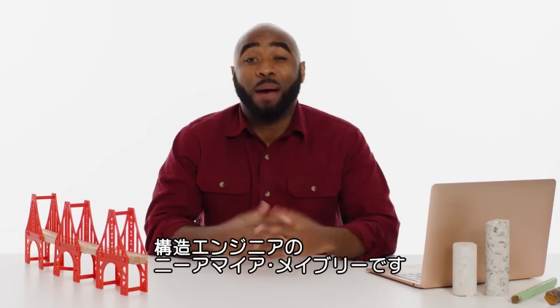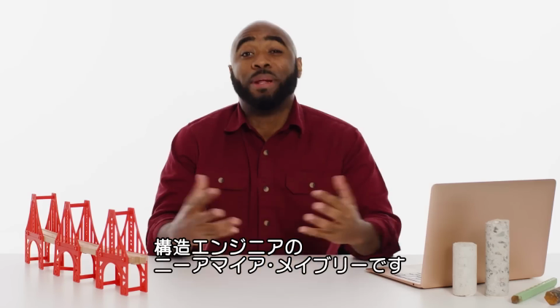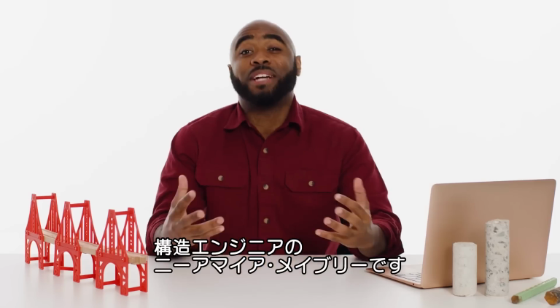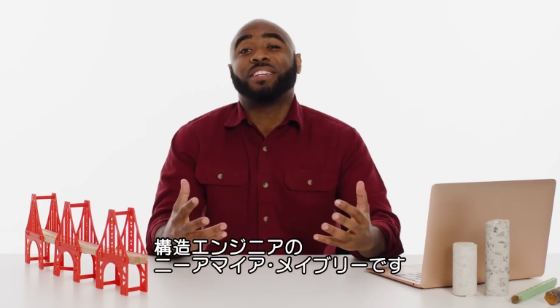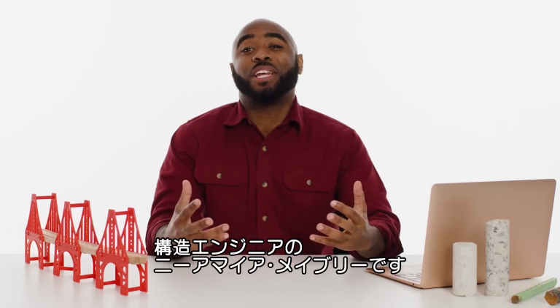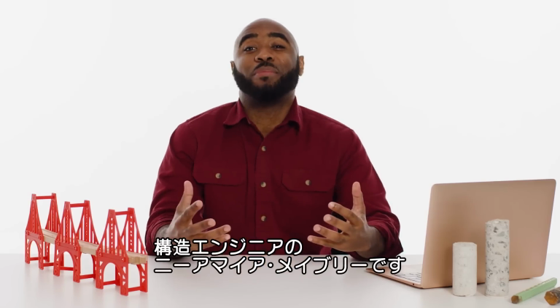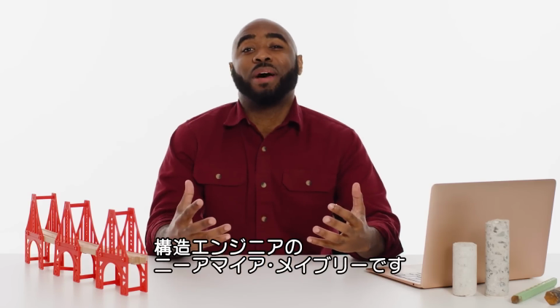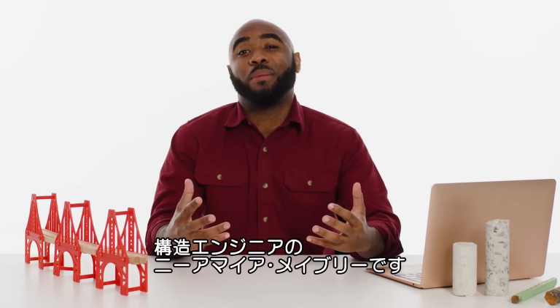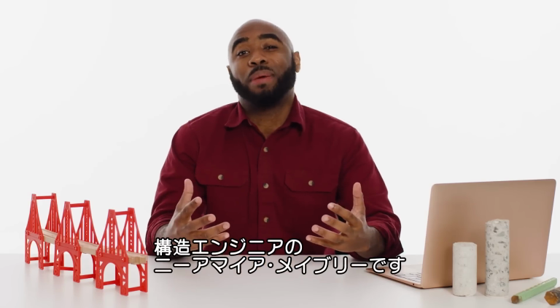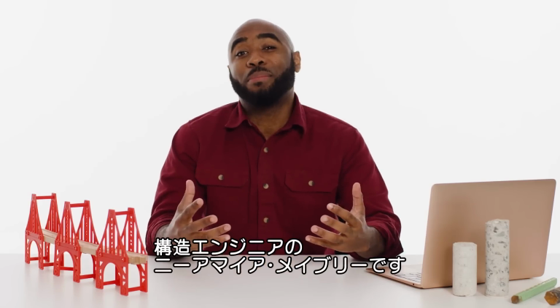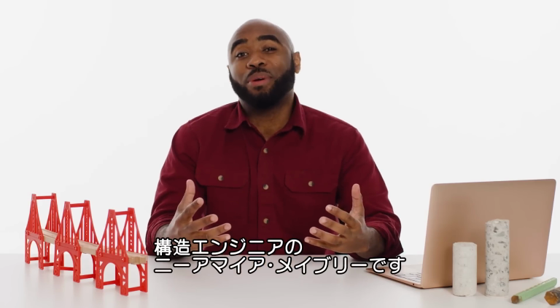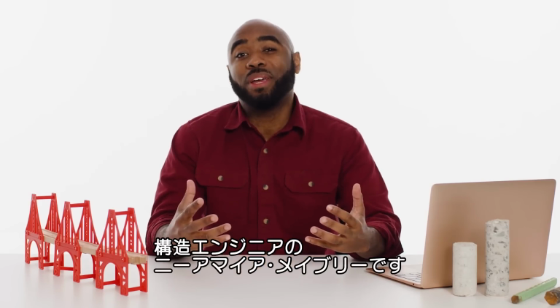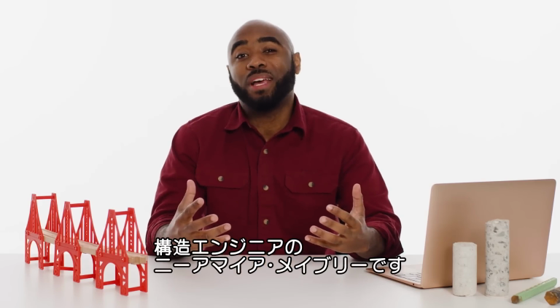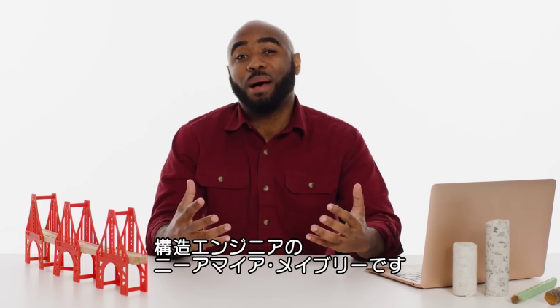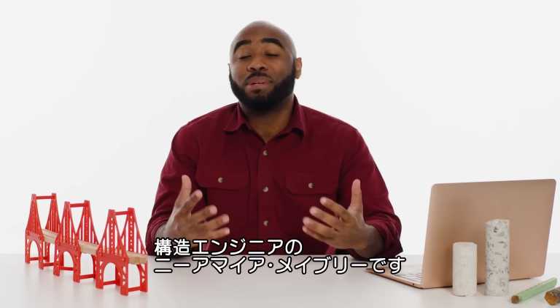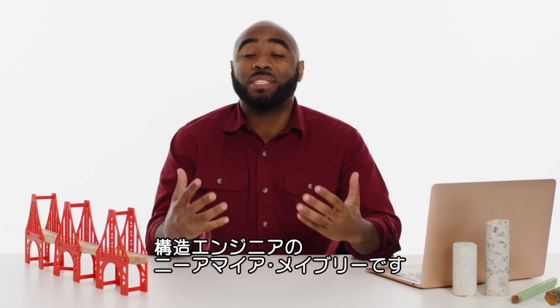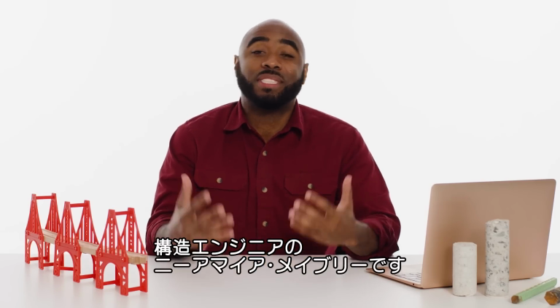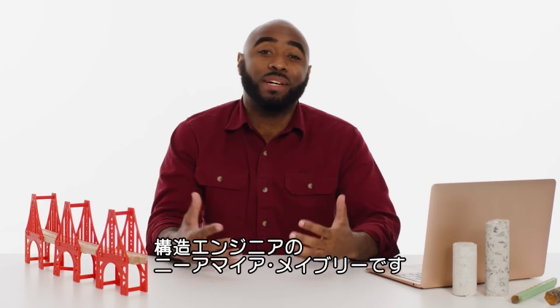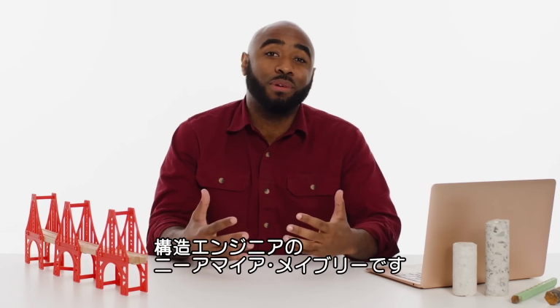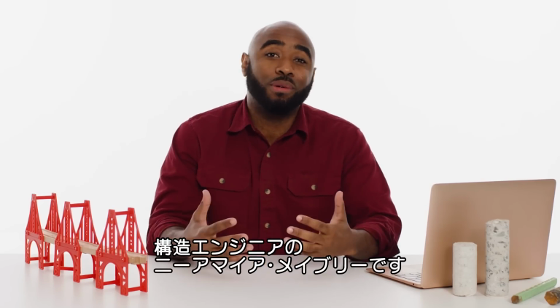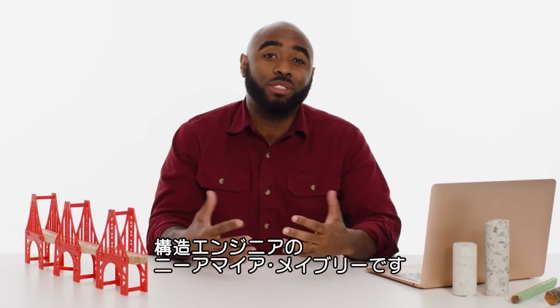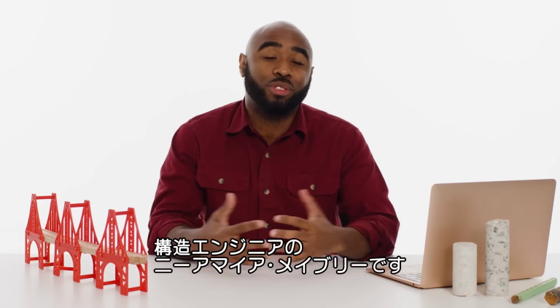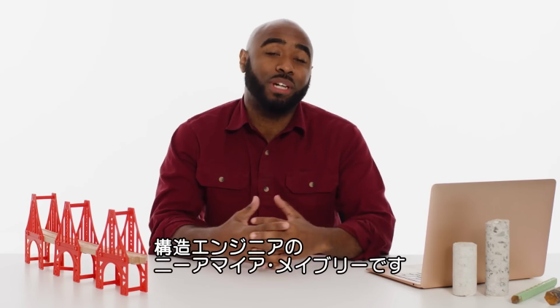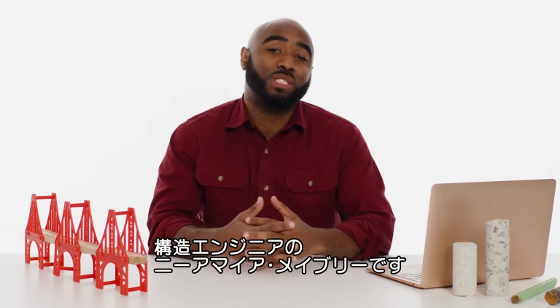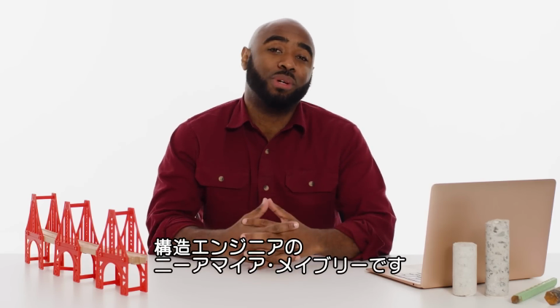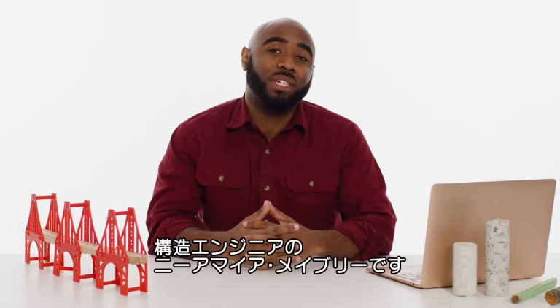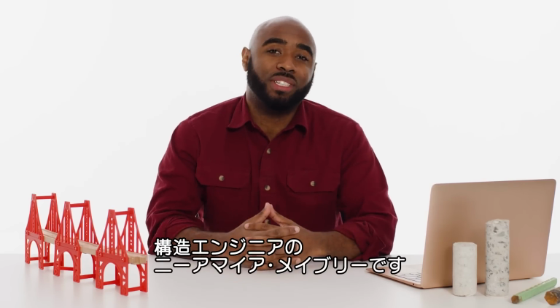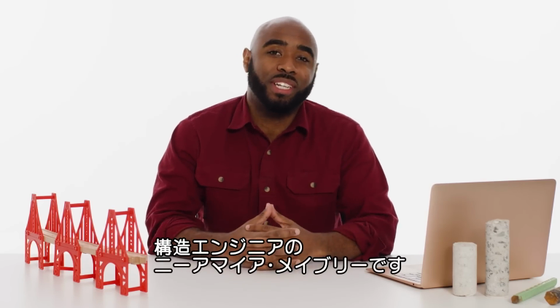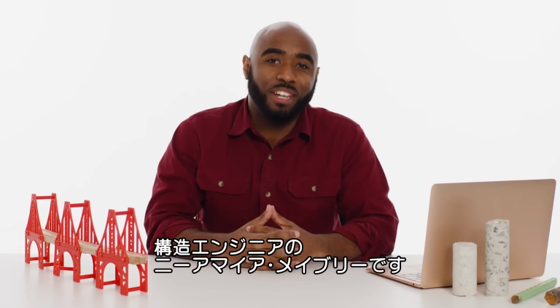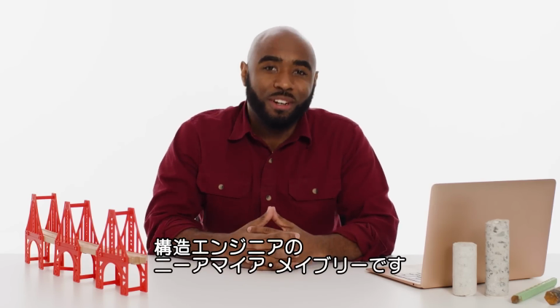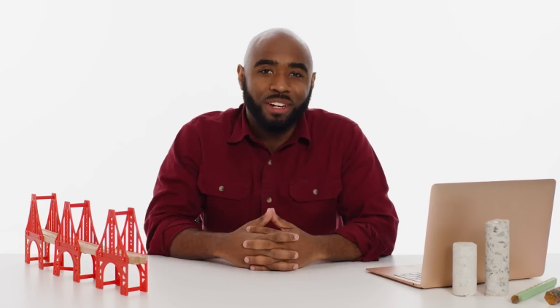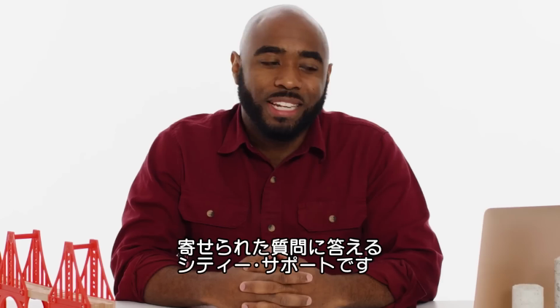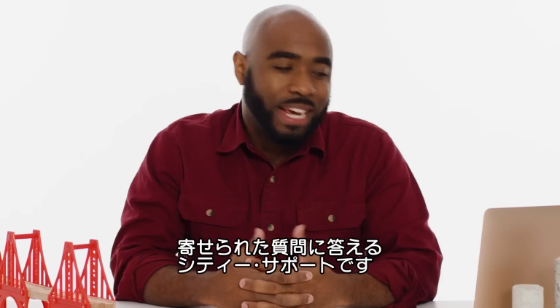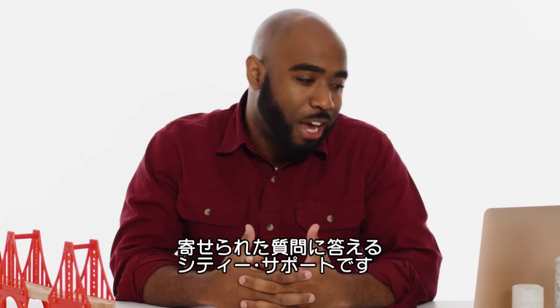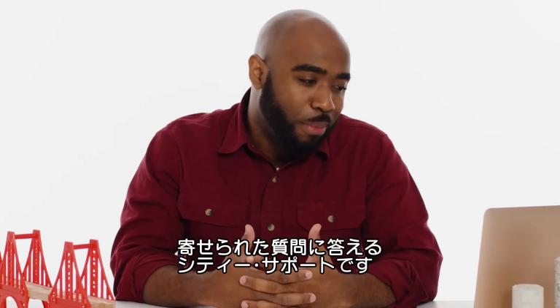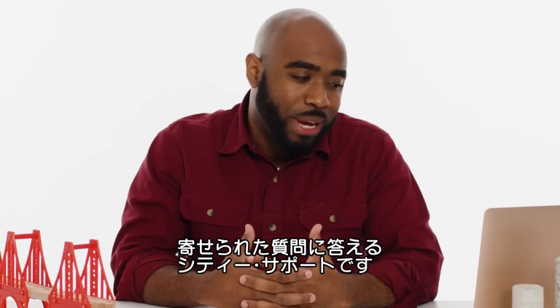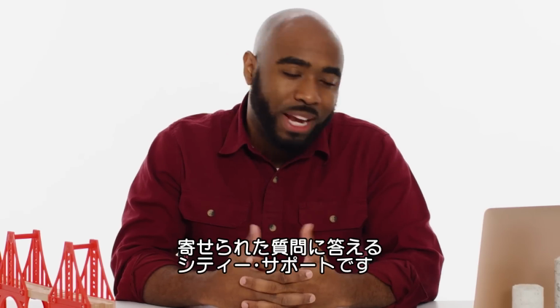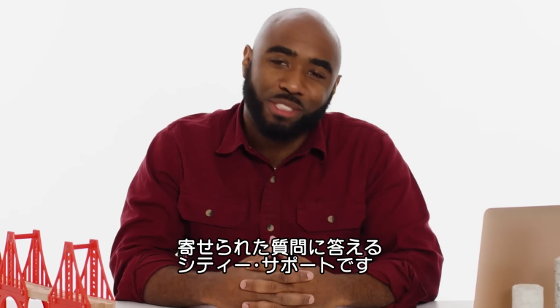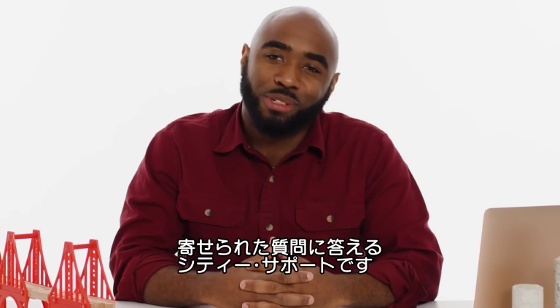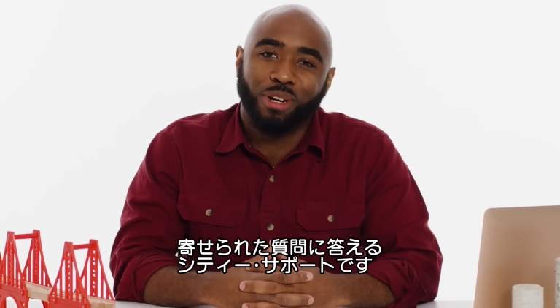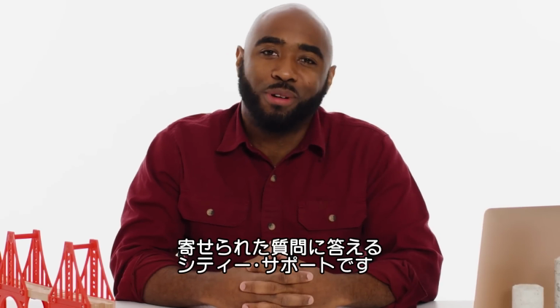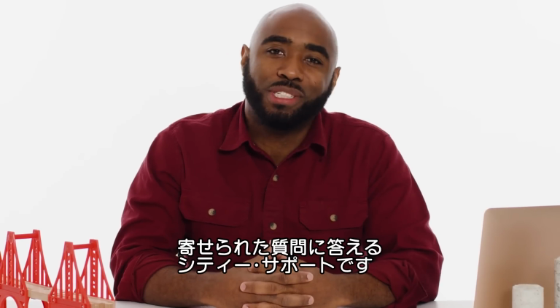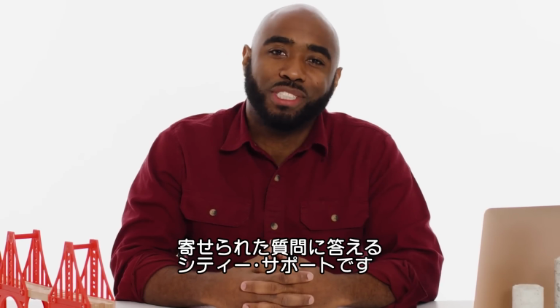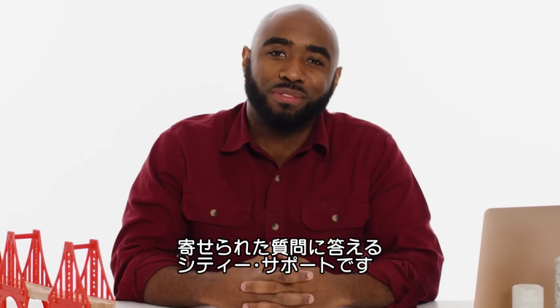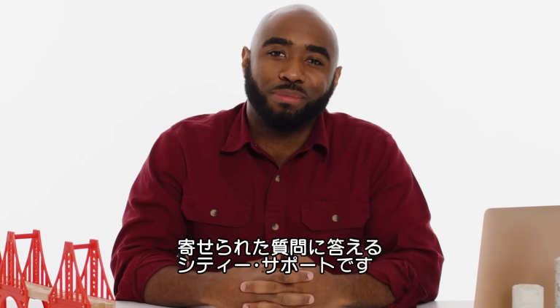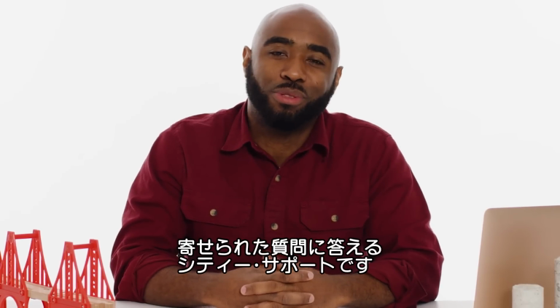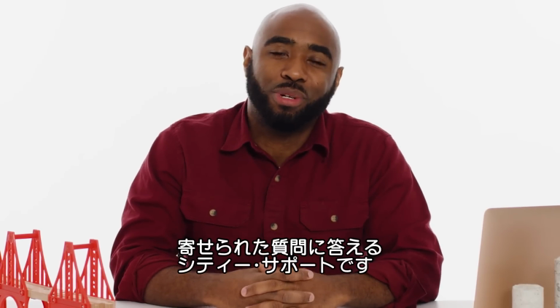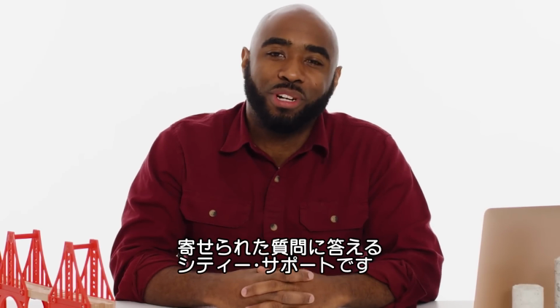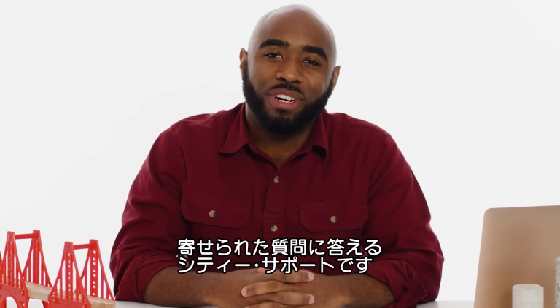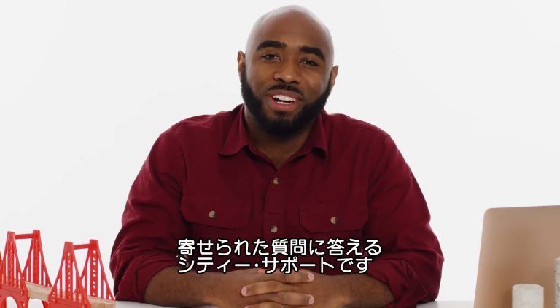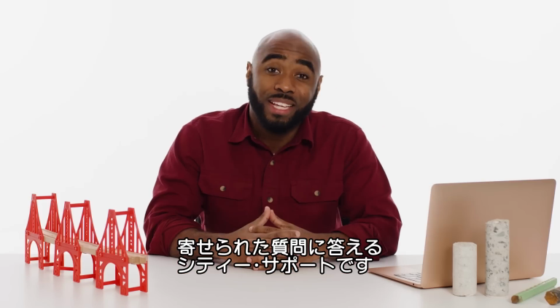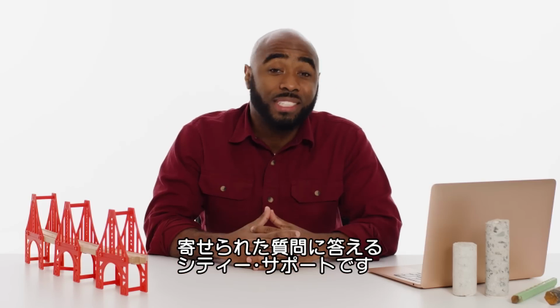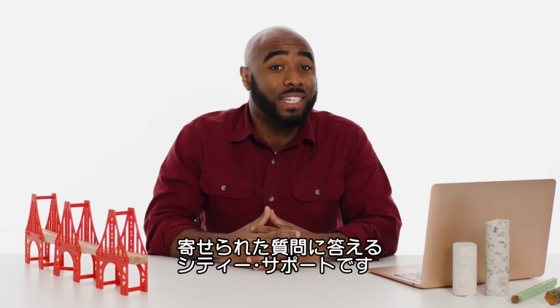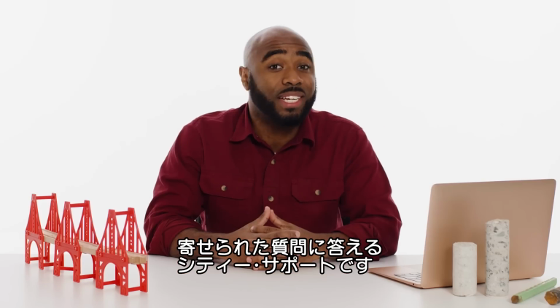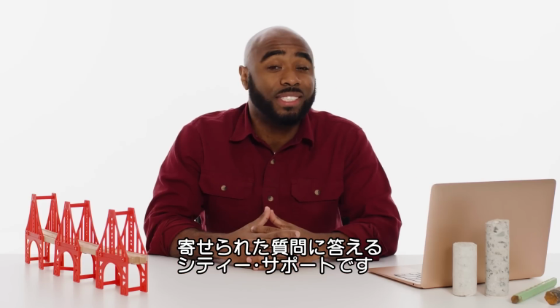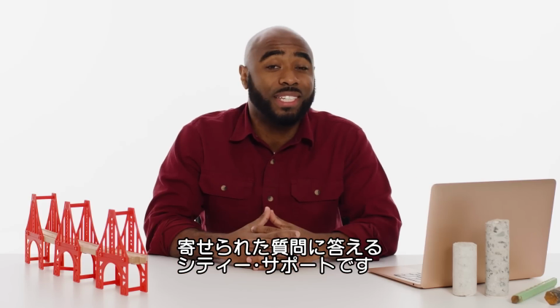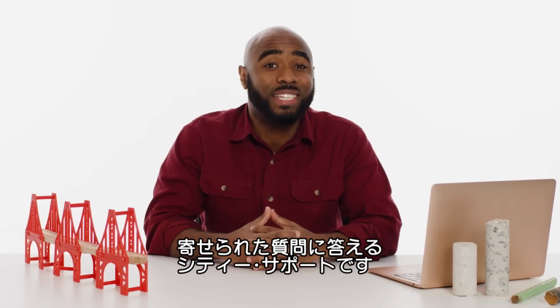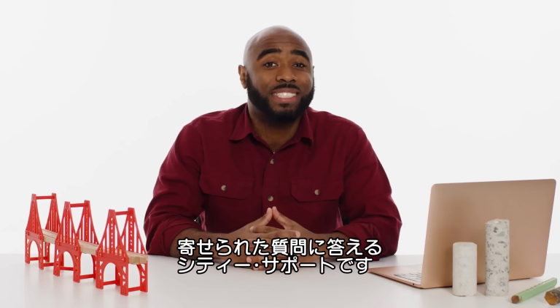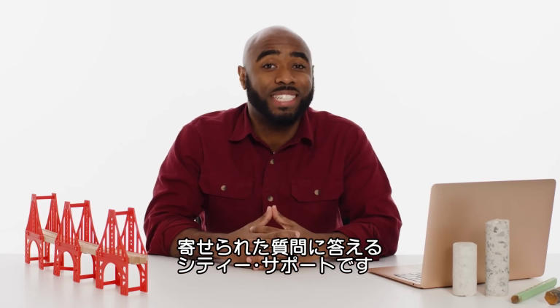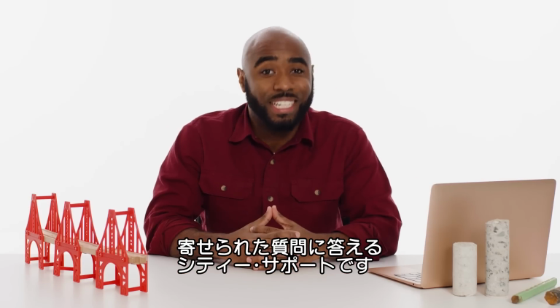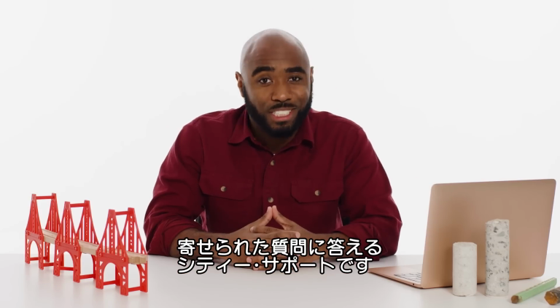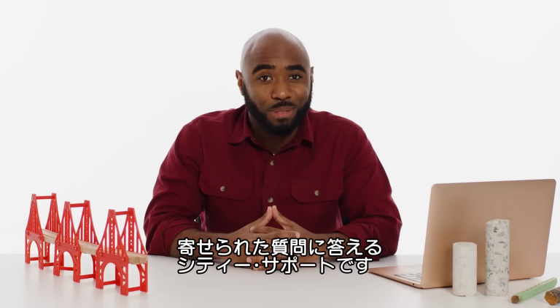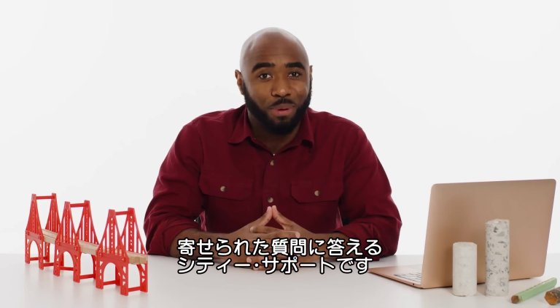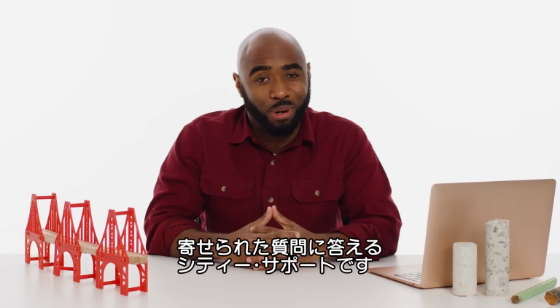I'm Dr. Nehemiah Mabry. I'm a civil structural engineer. Today, I'll be answering your questions from Twitter. This is City Support.